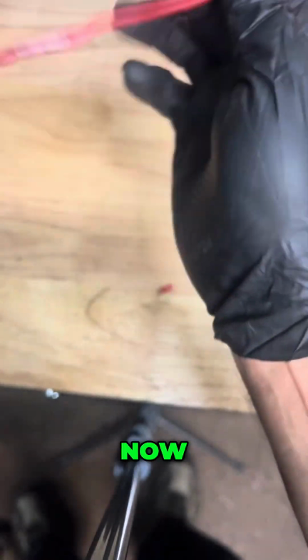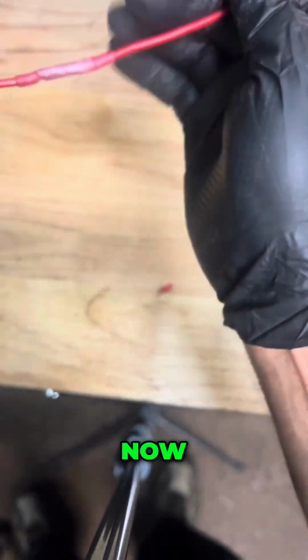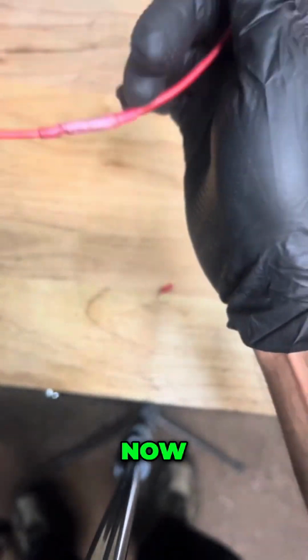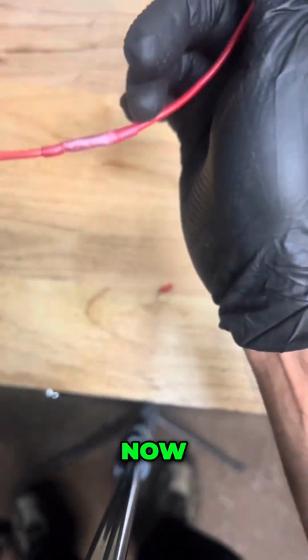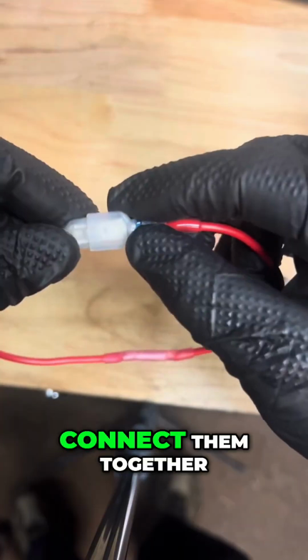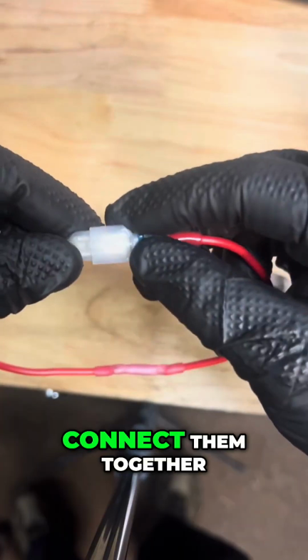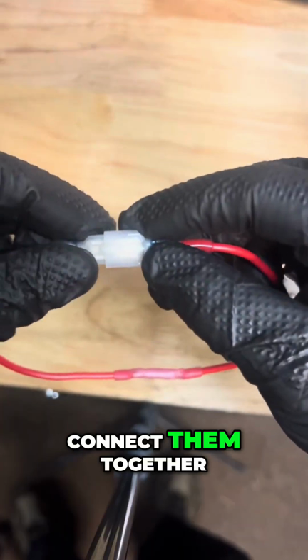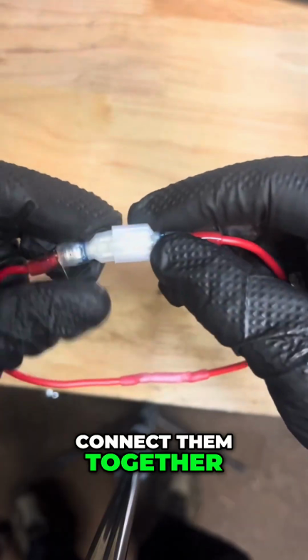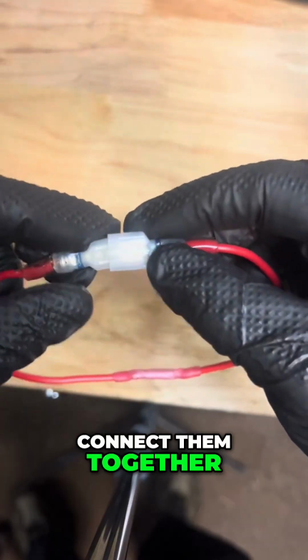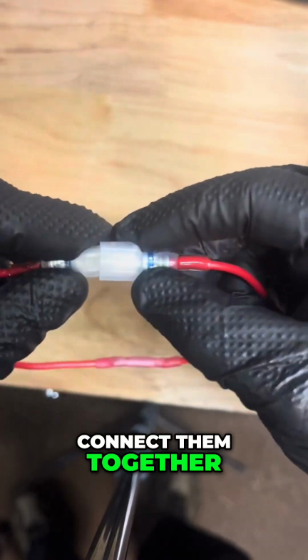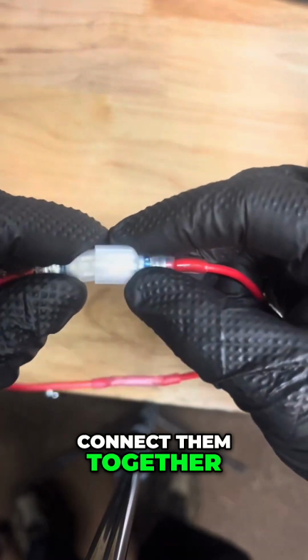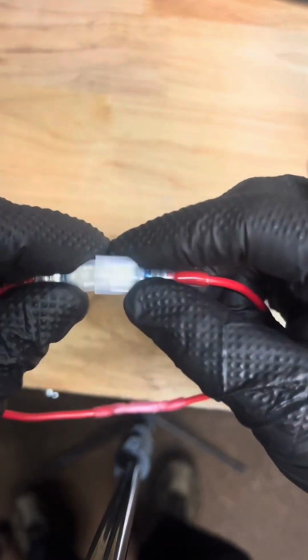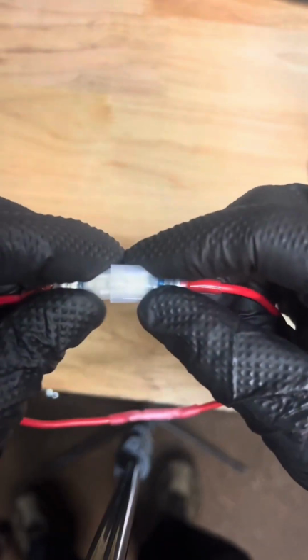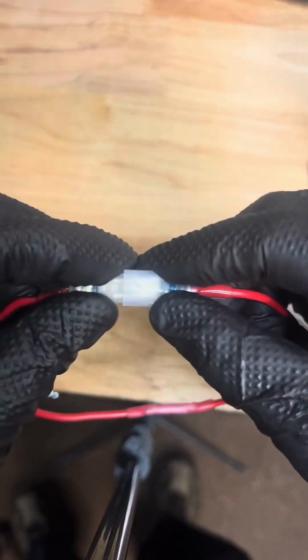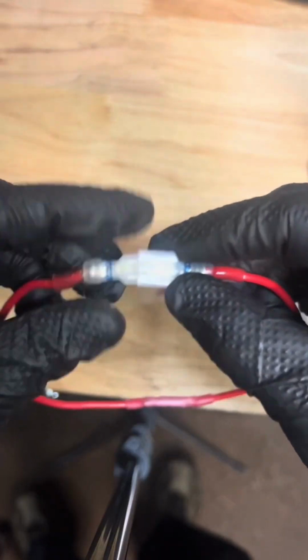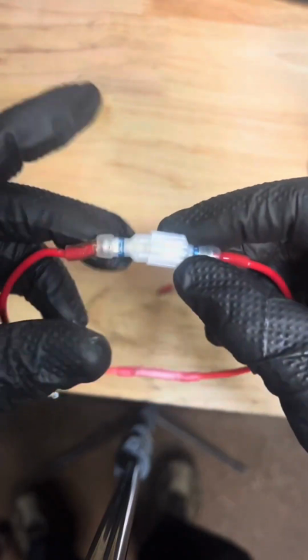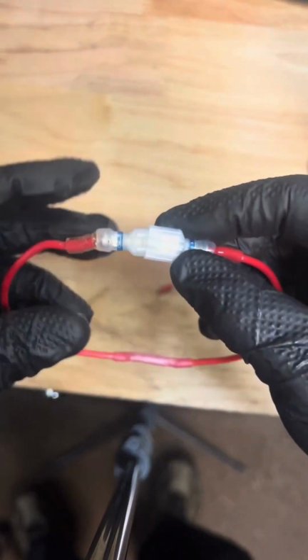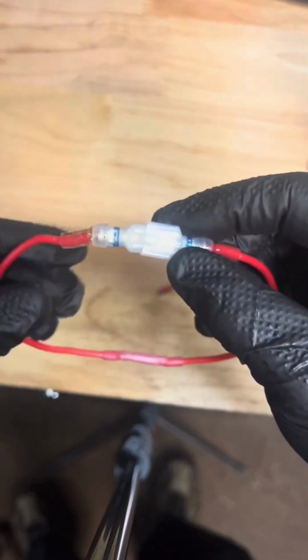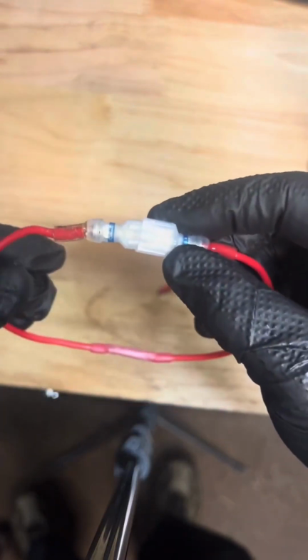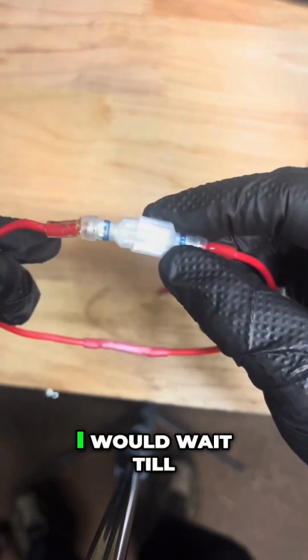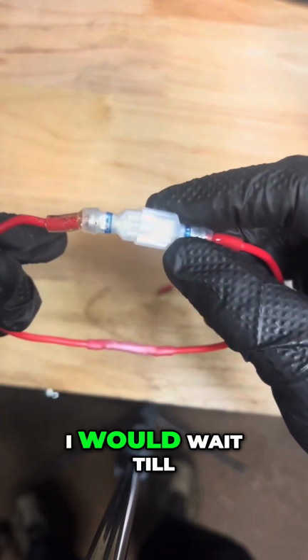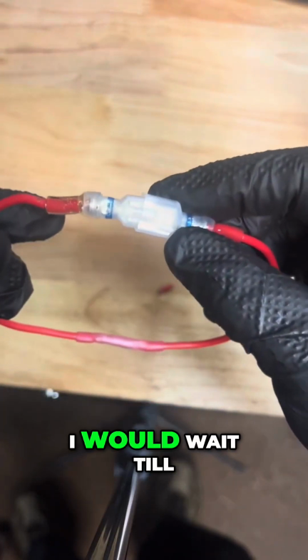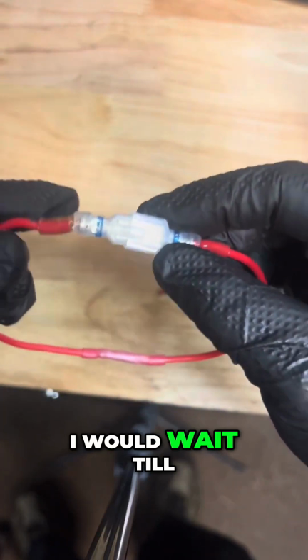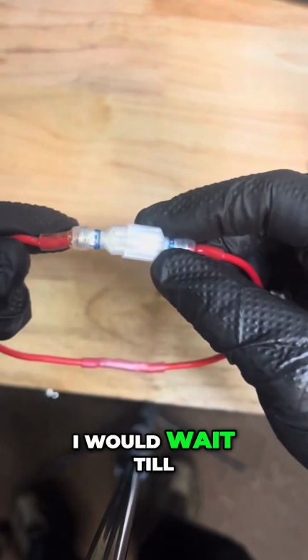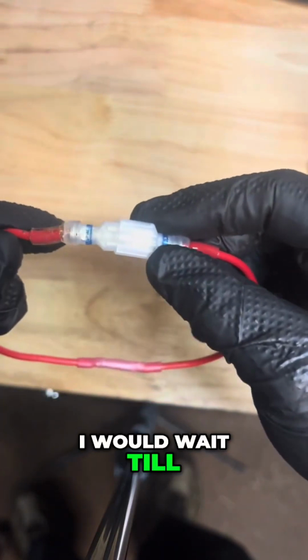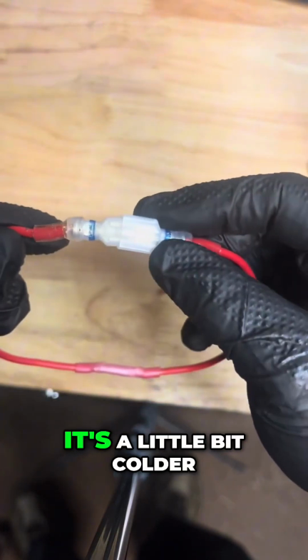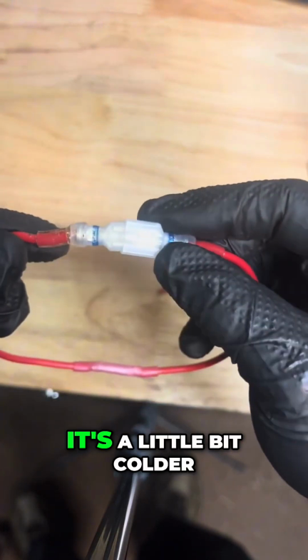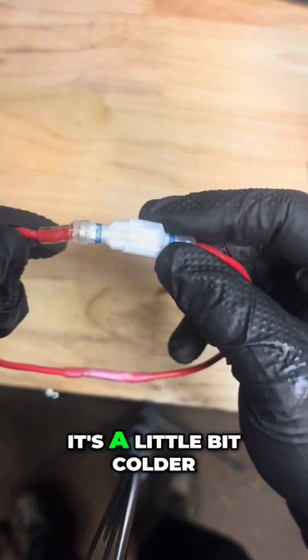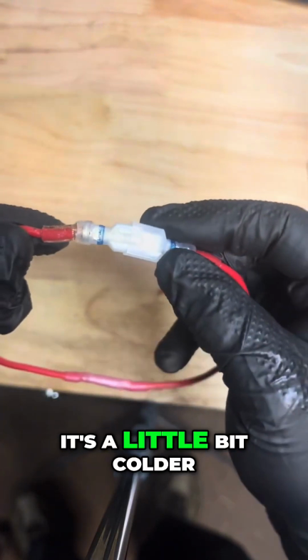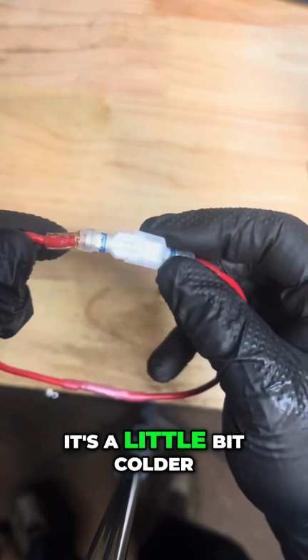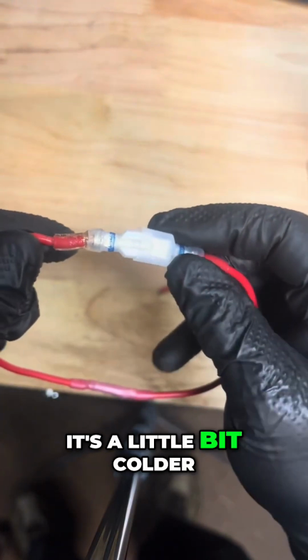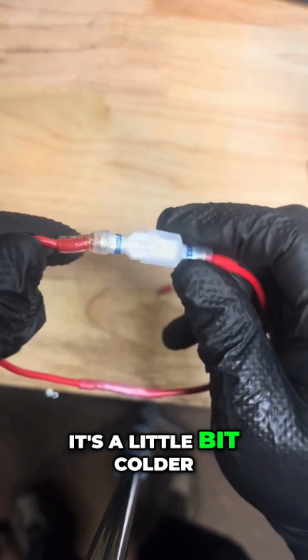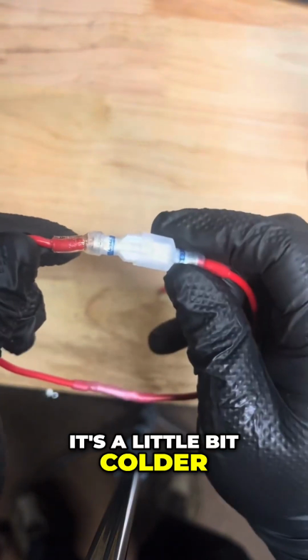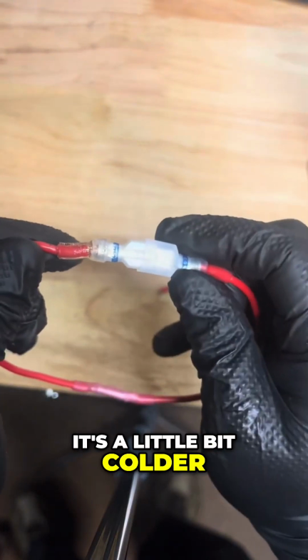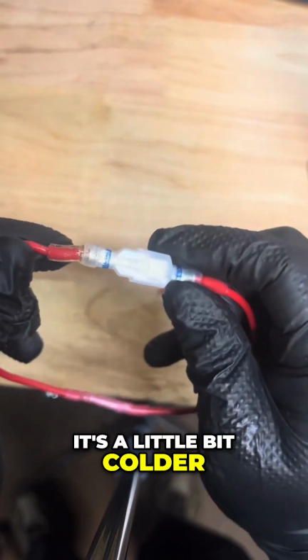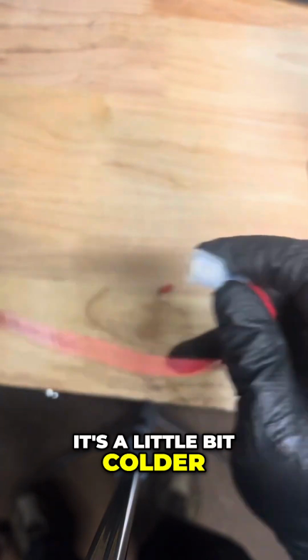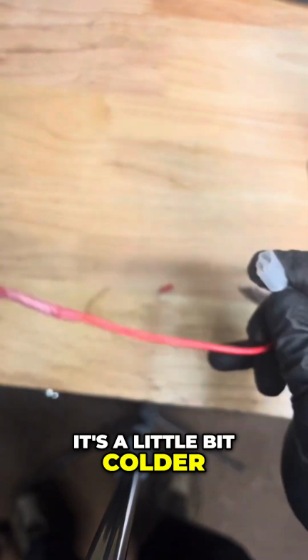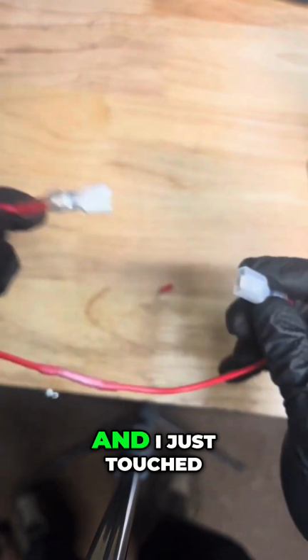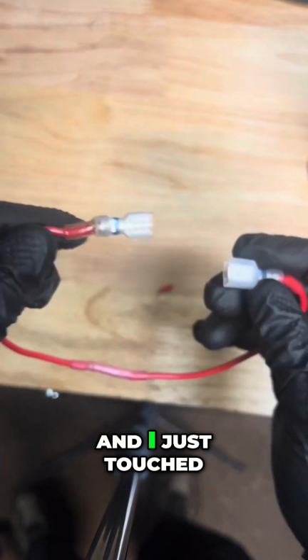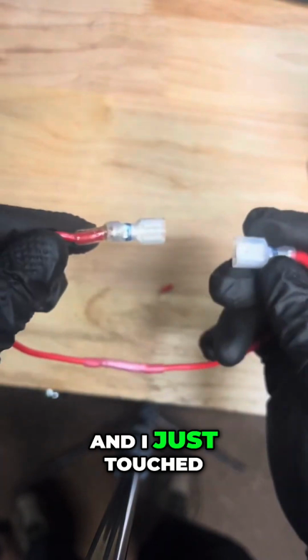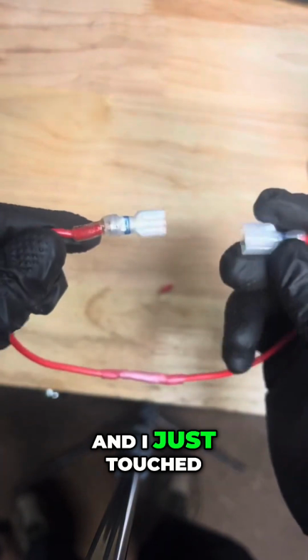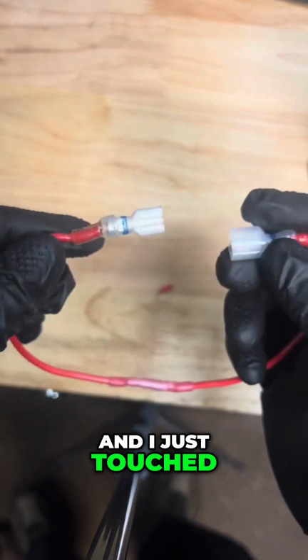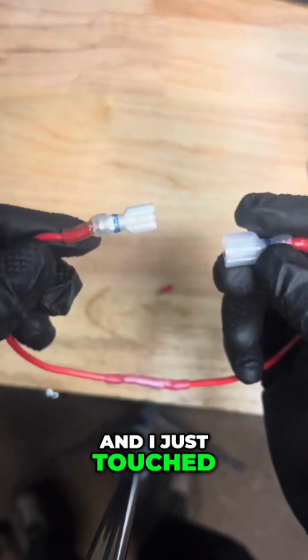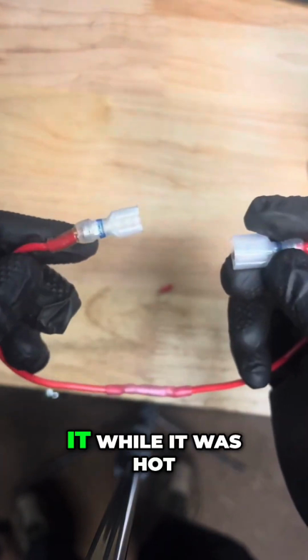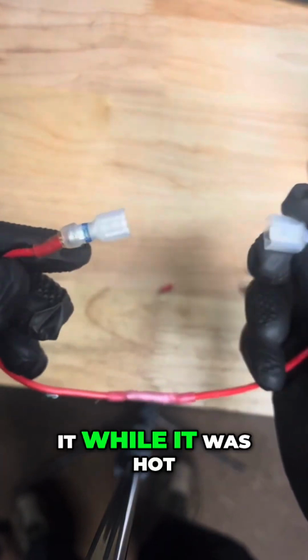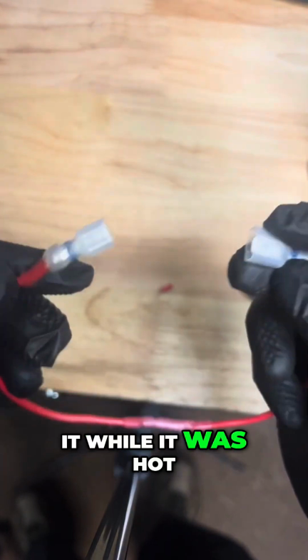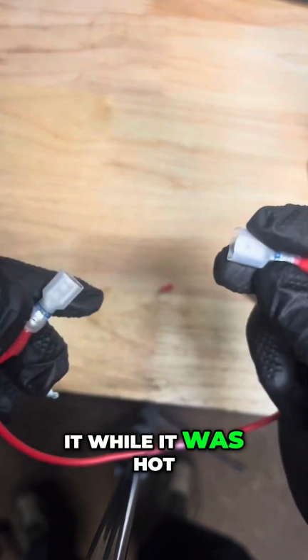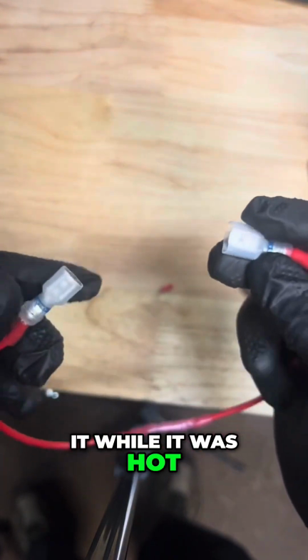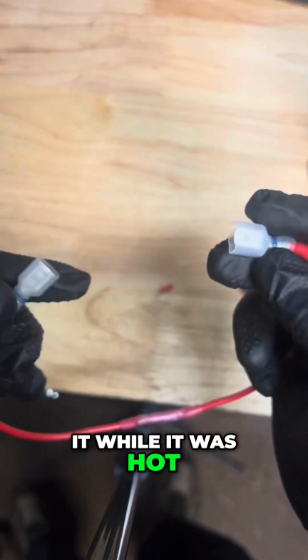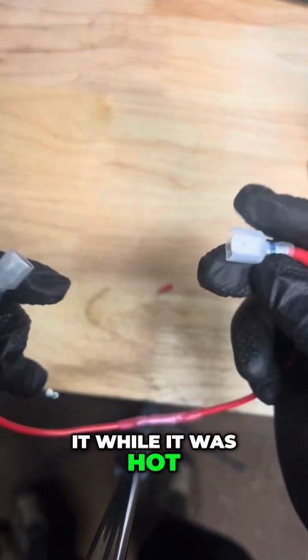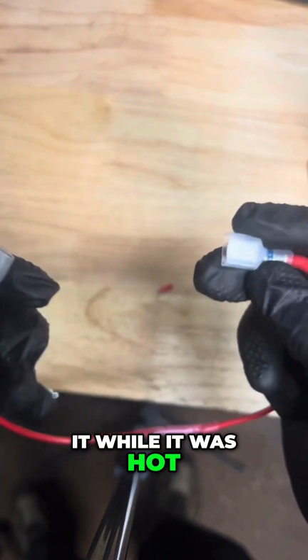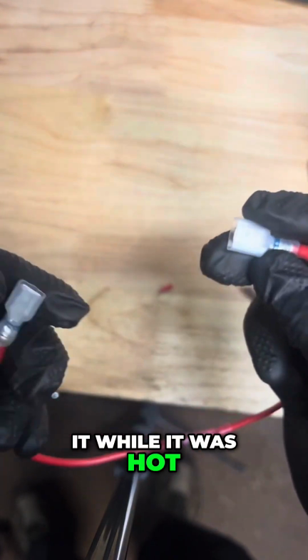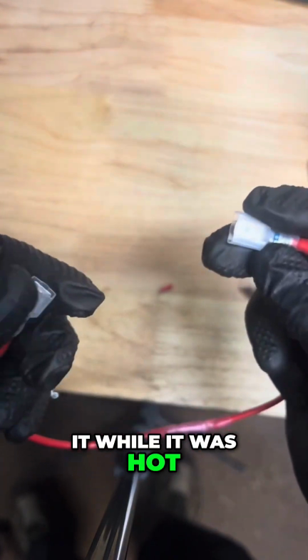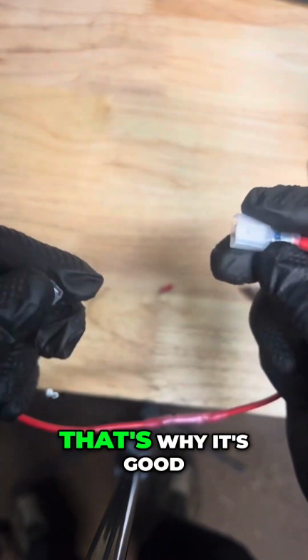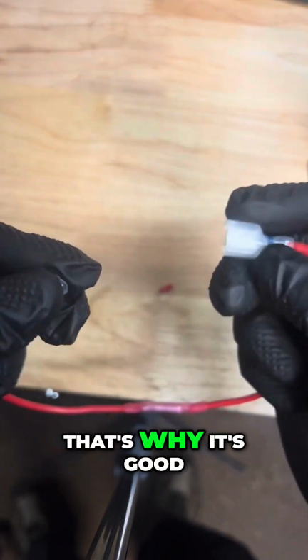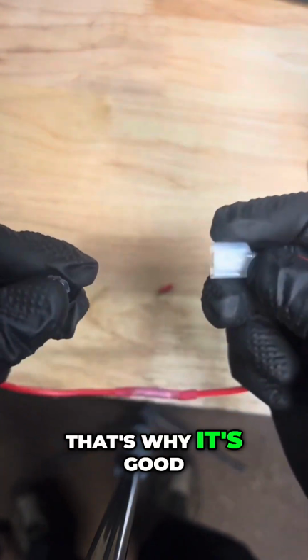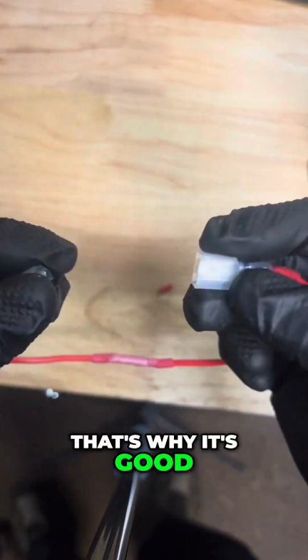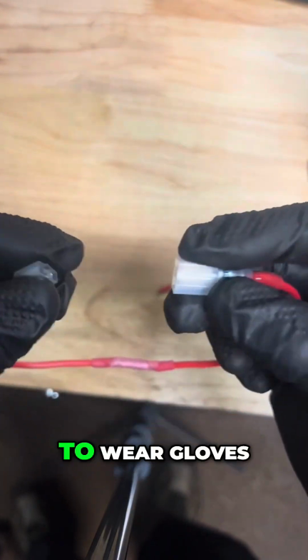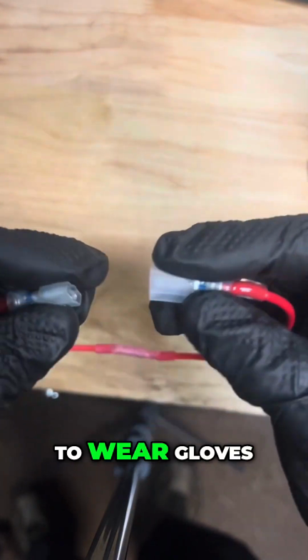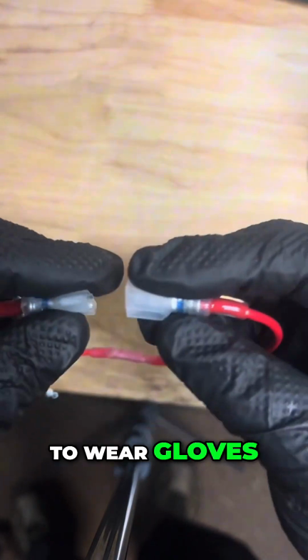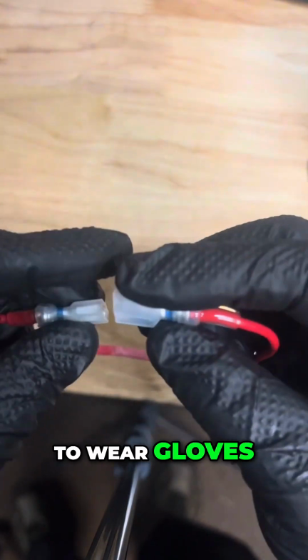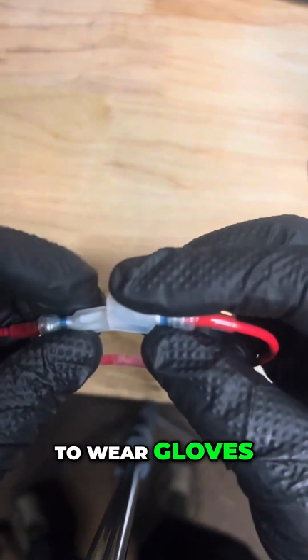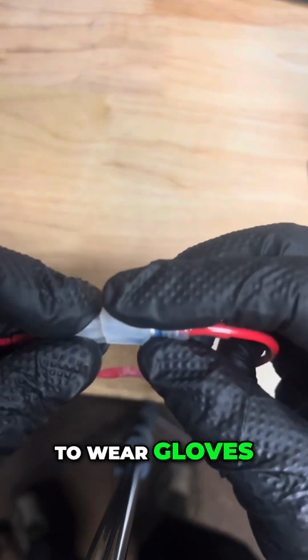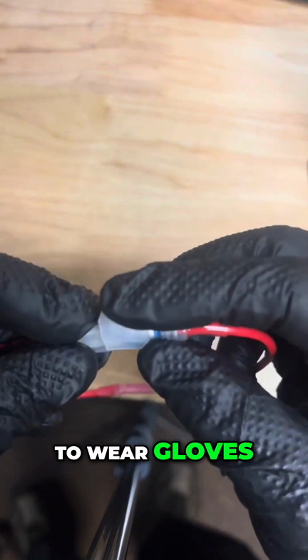Now I would wait until it's a little bit colder. I just touched it while it was hot — that's why it's good to wear gloves.